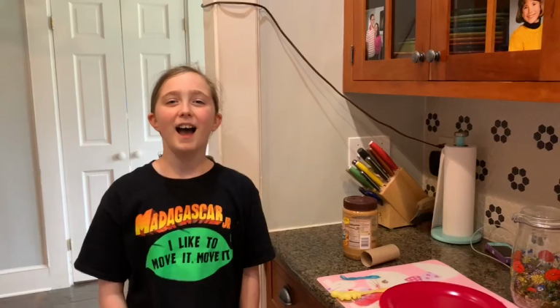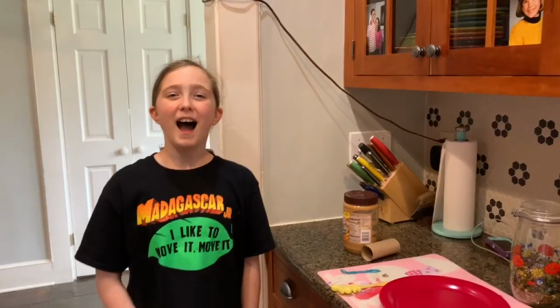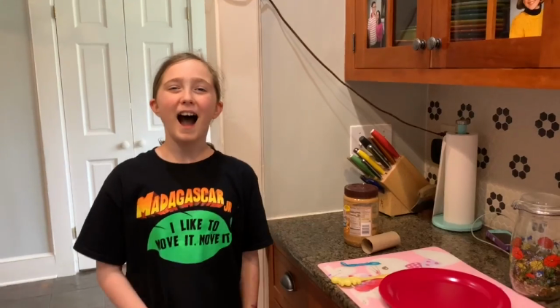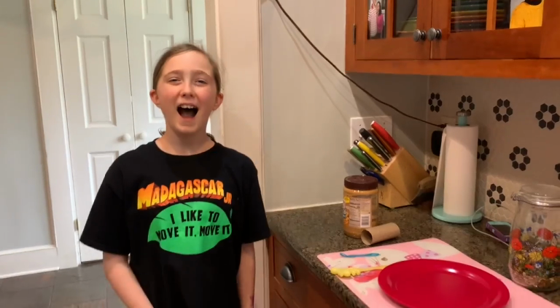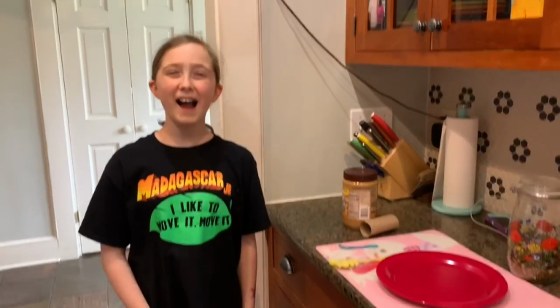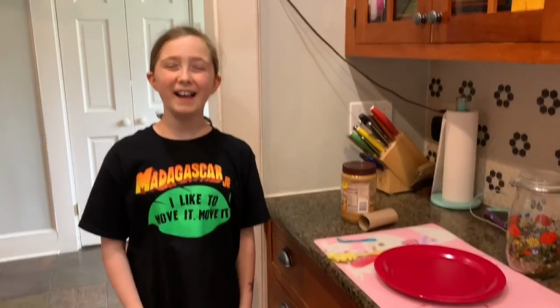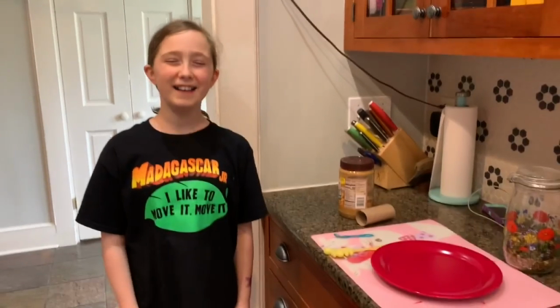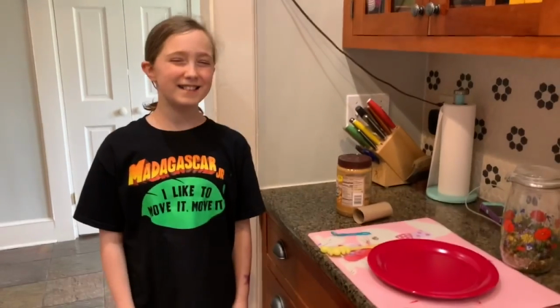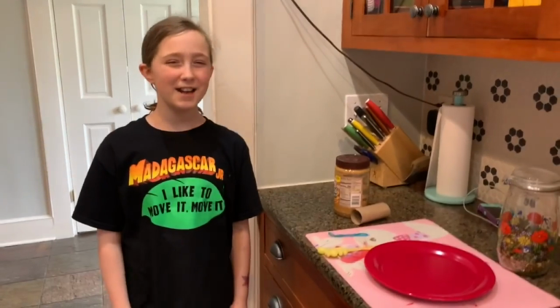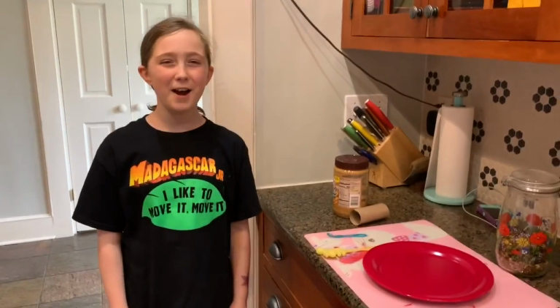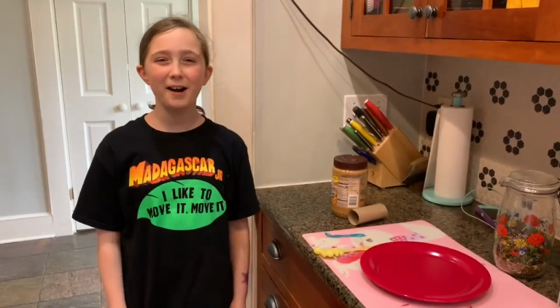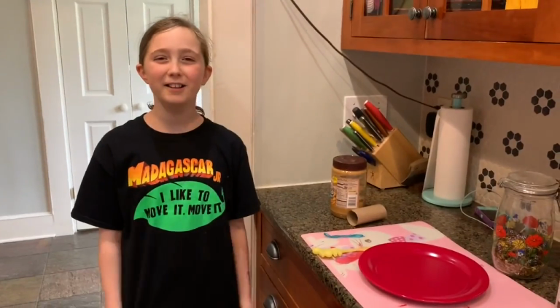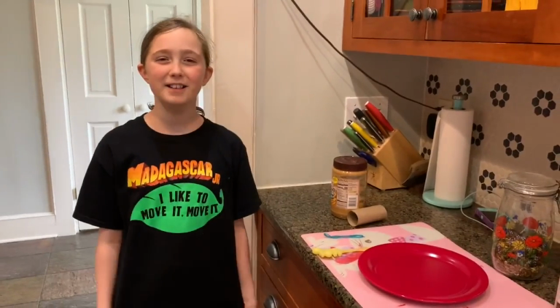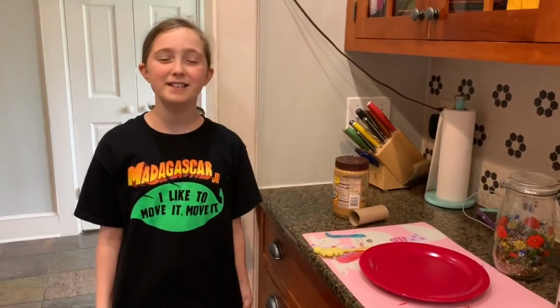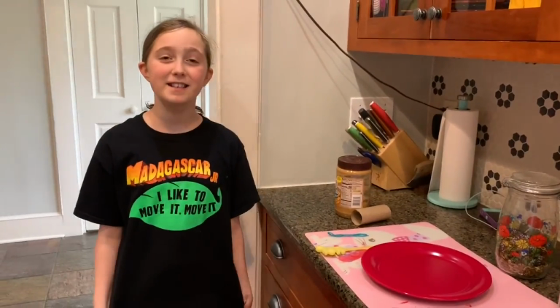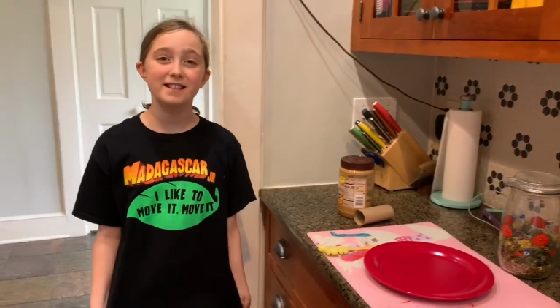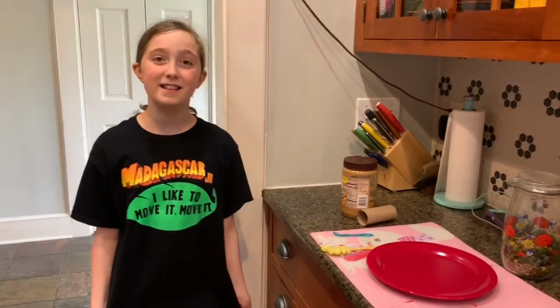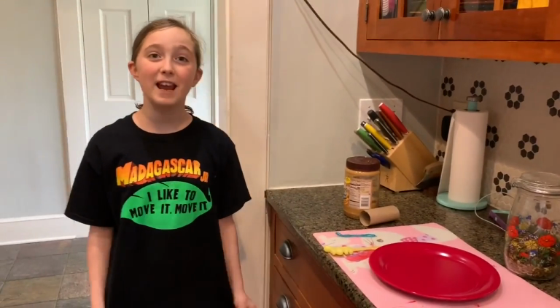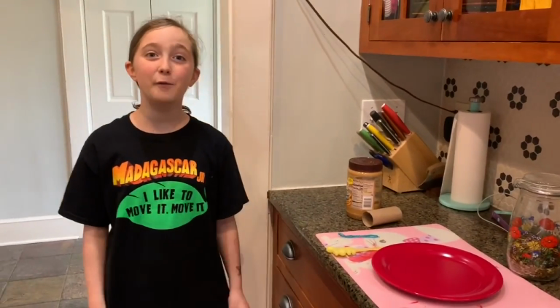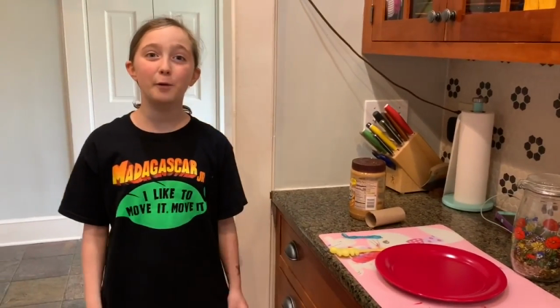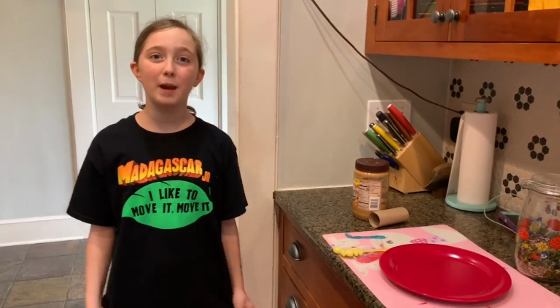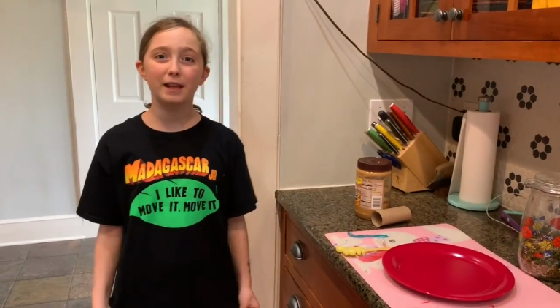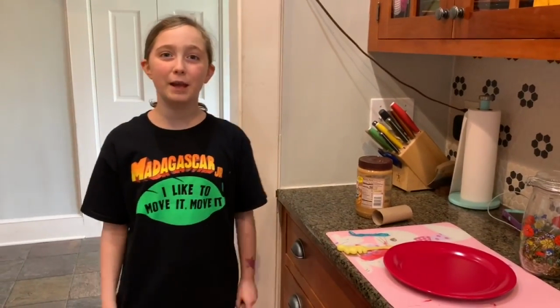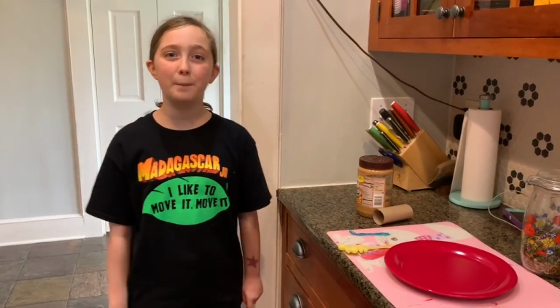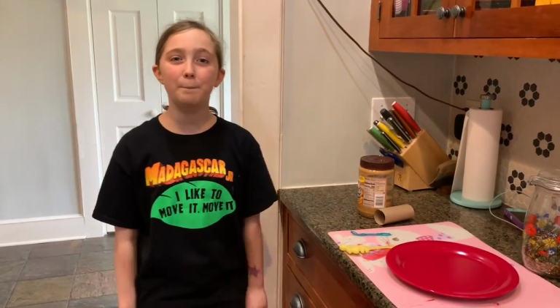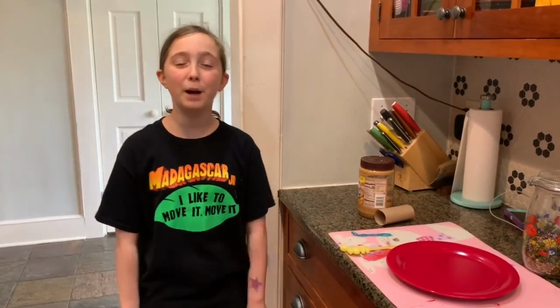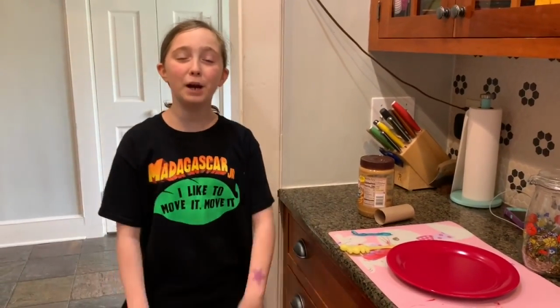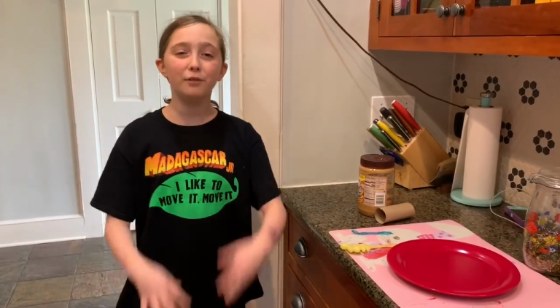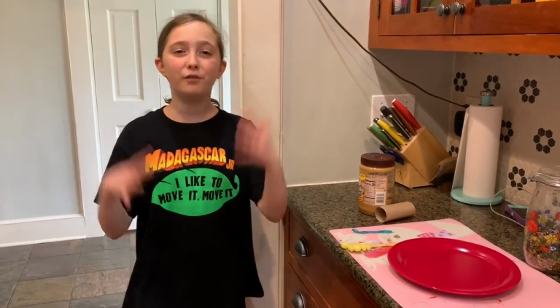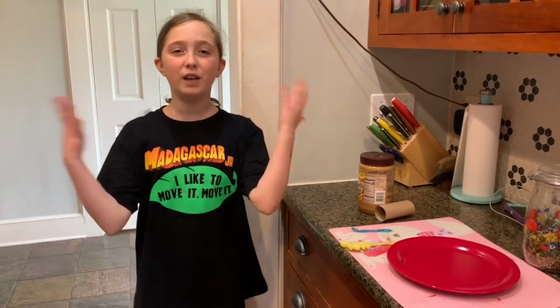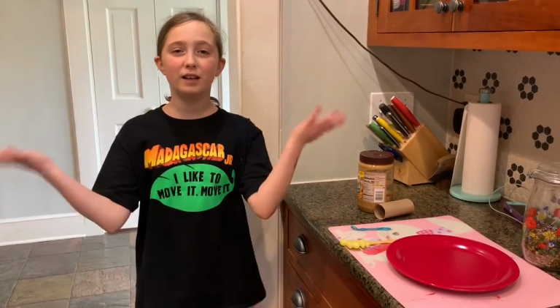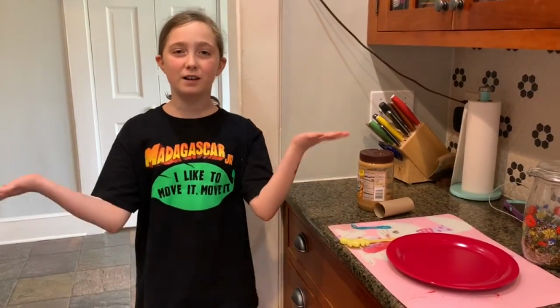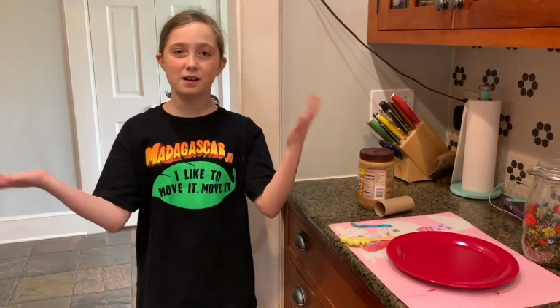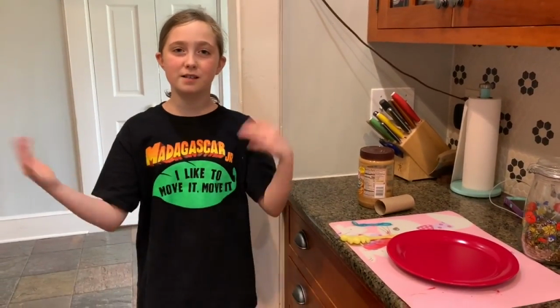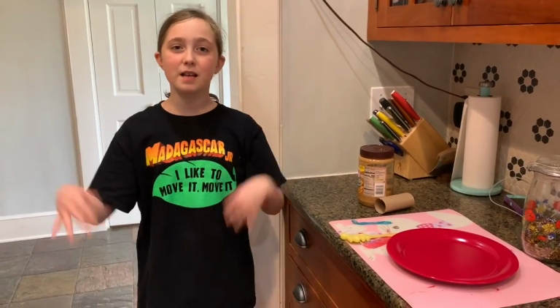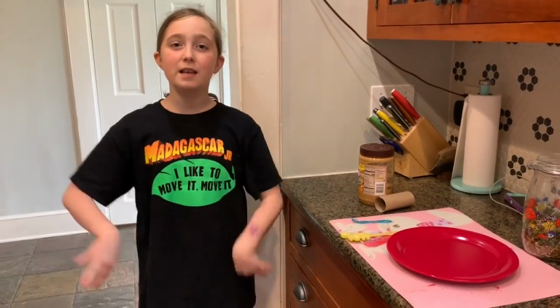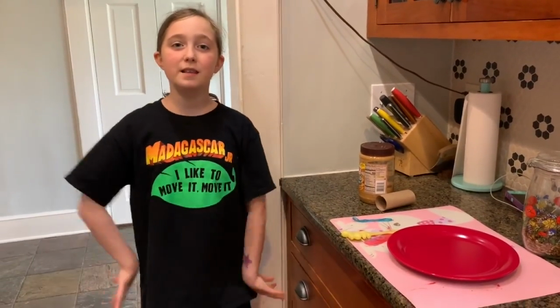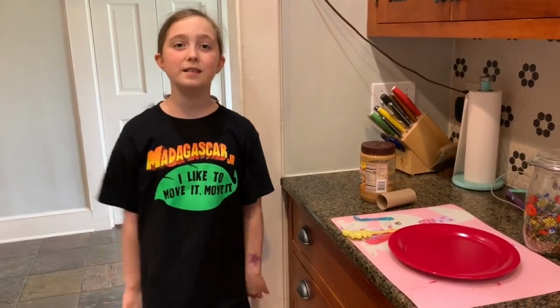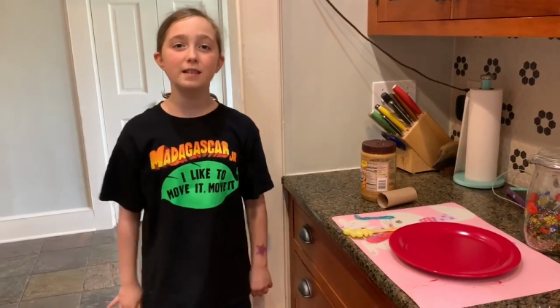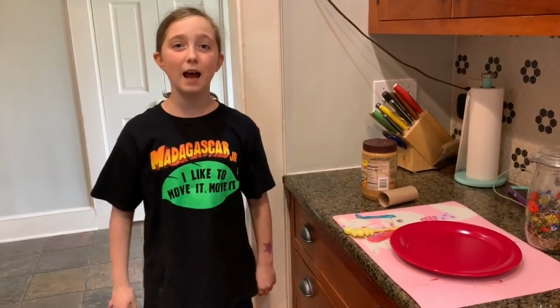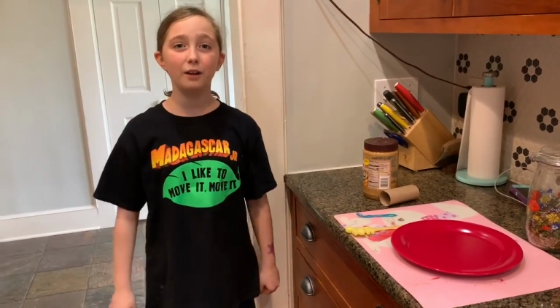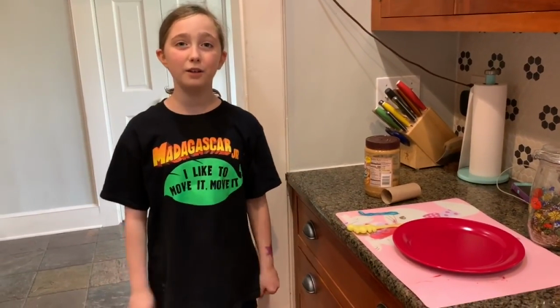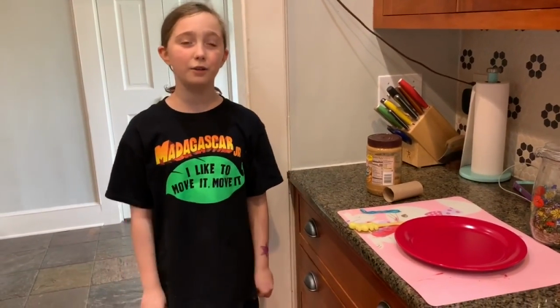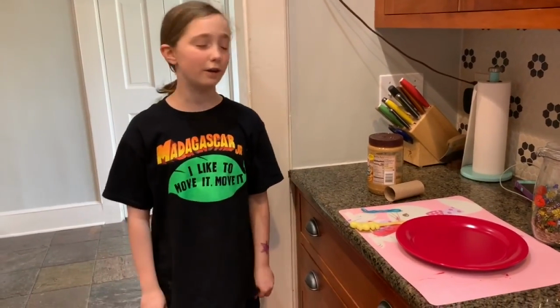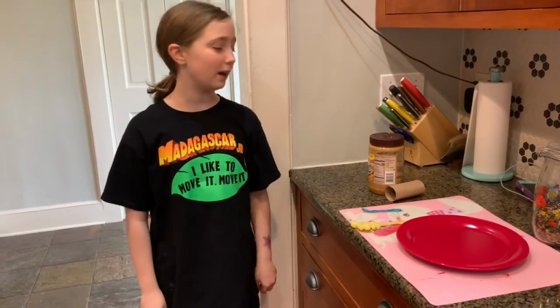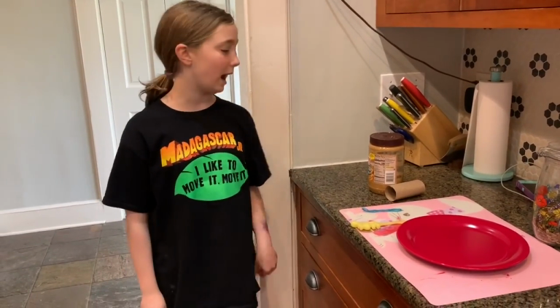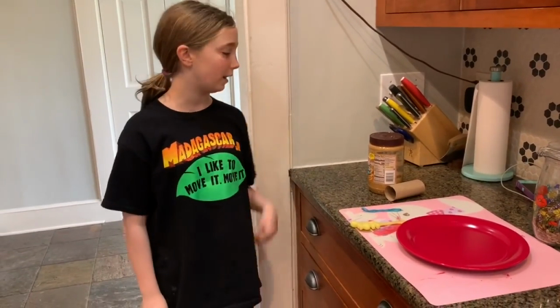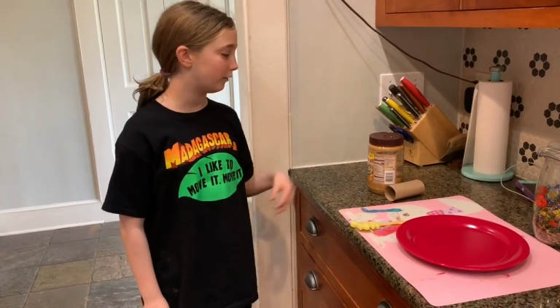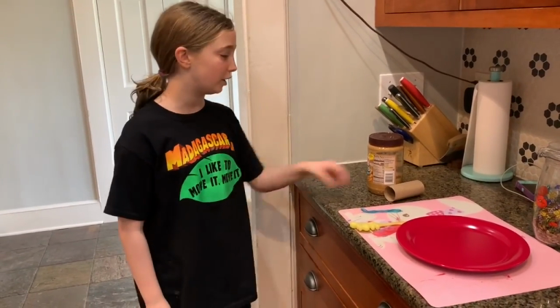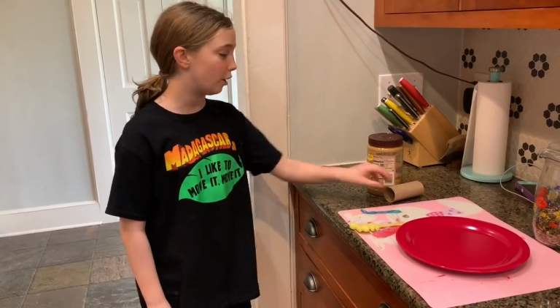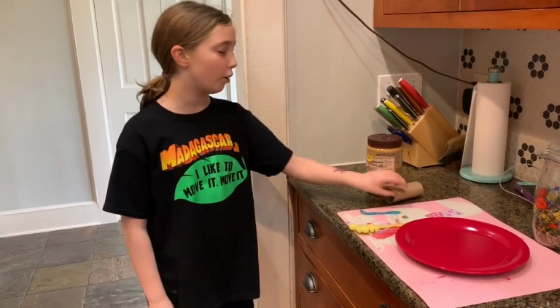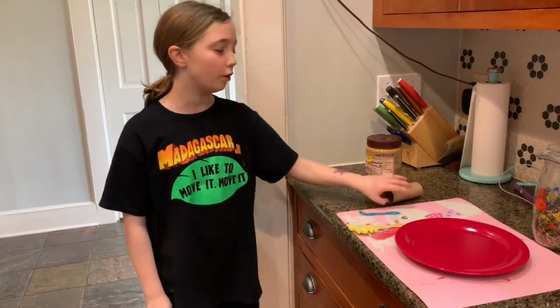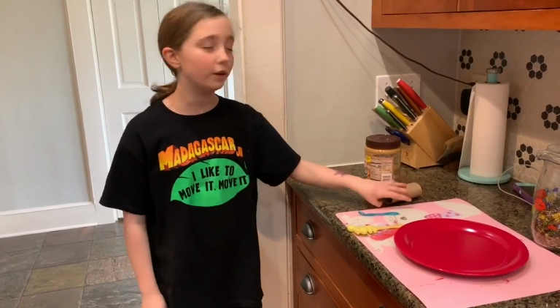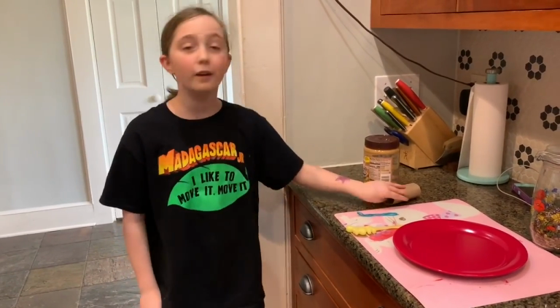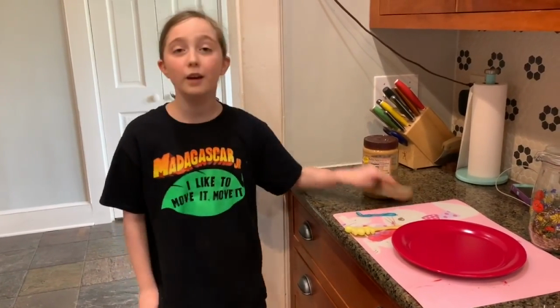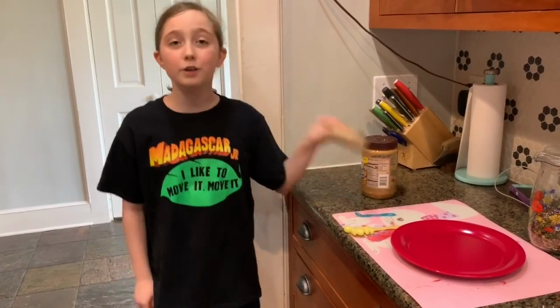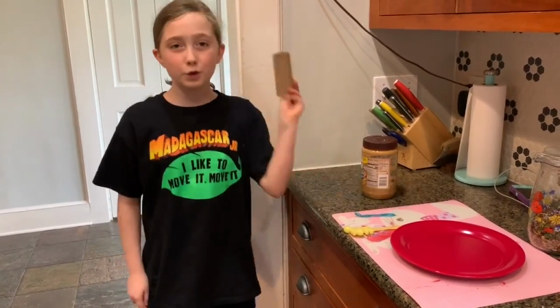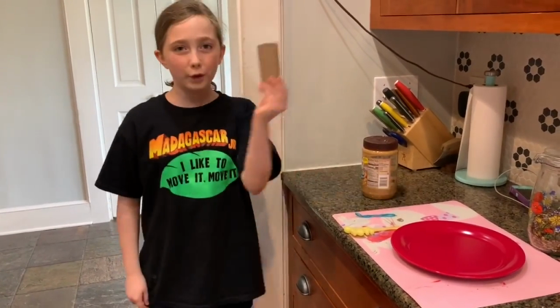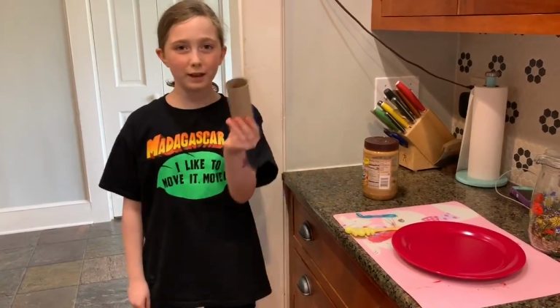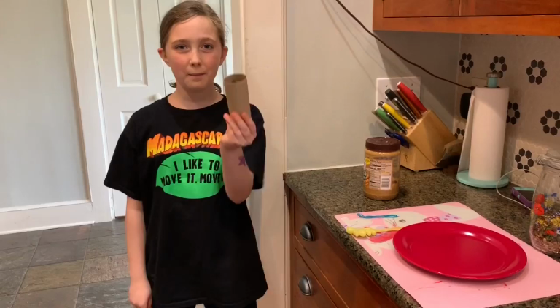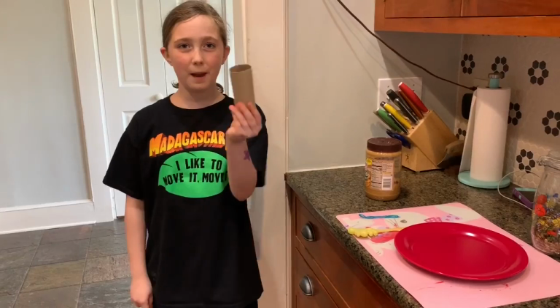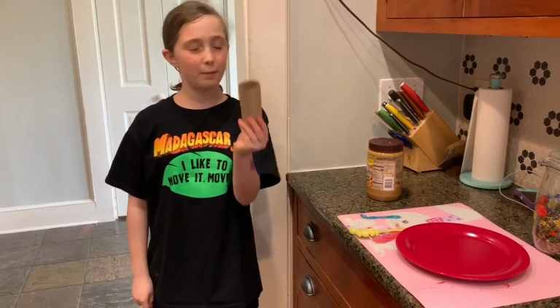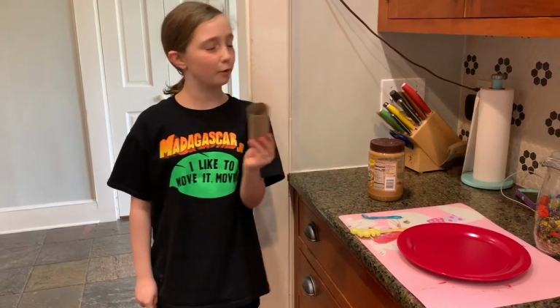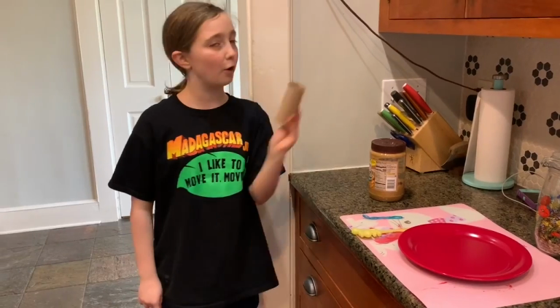Hi, it's Hollis and today we're making bird feeders. This is how to do it out of an old toilet paper roll.